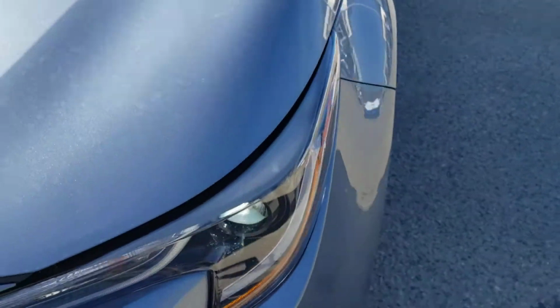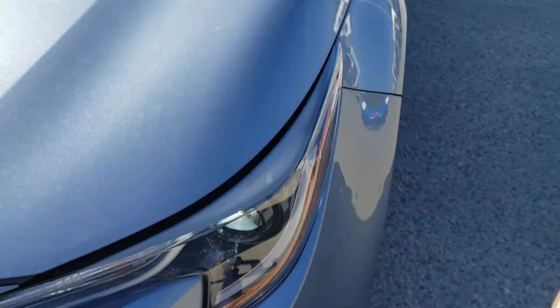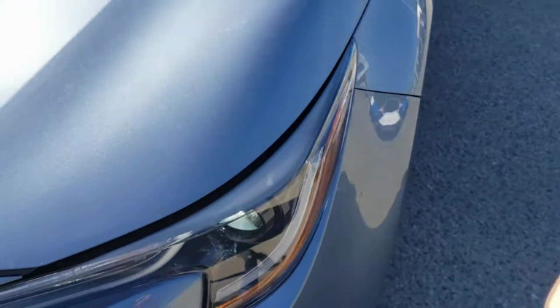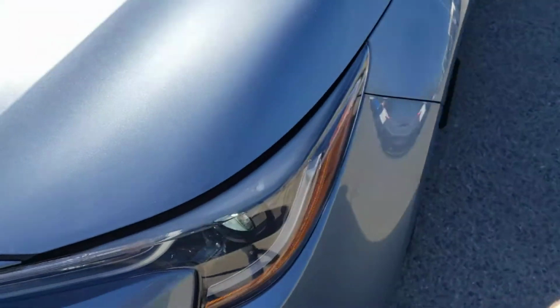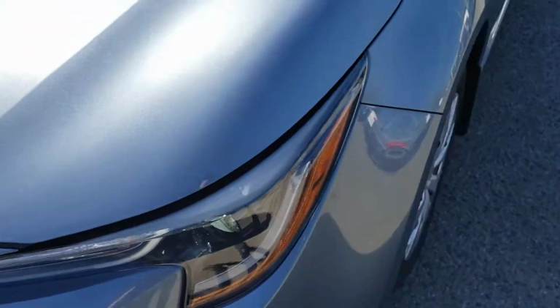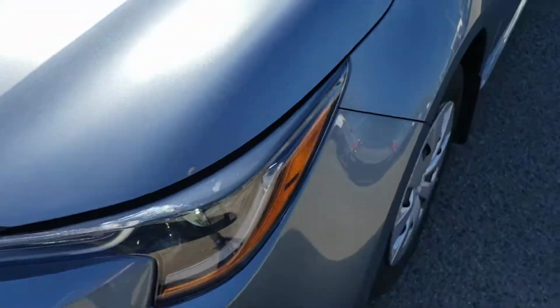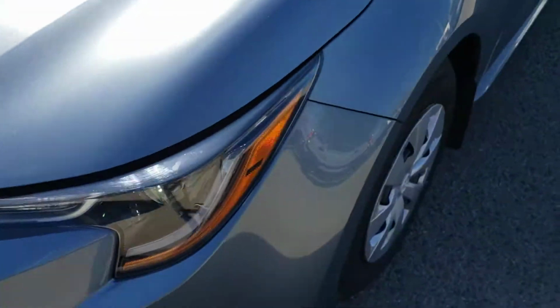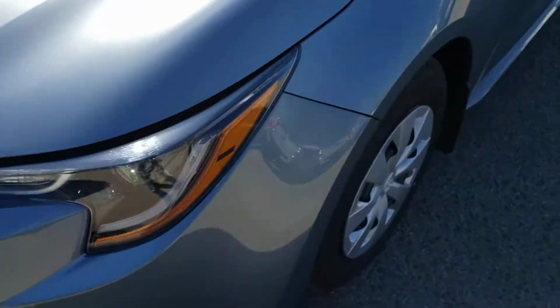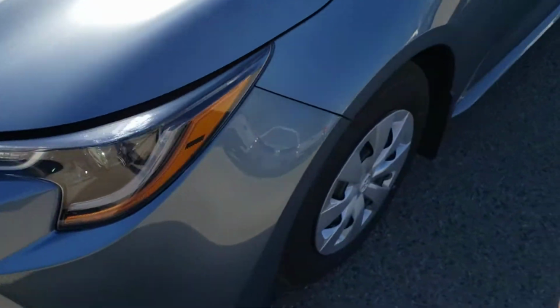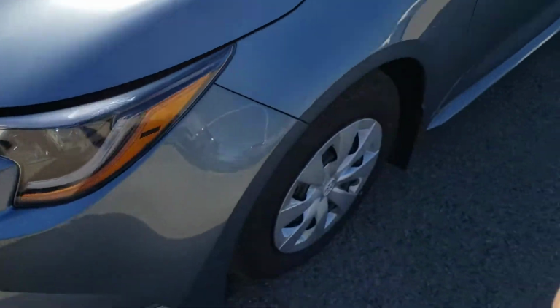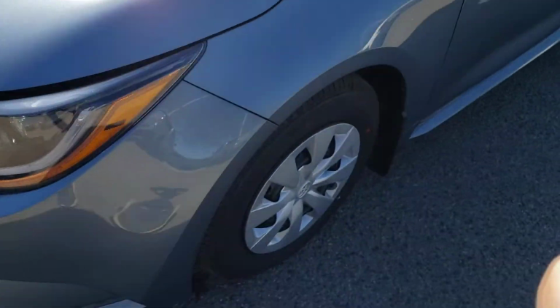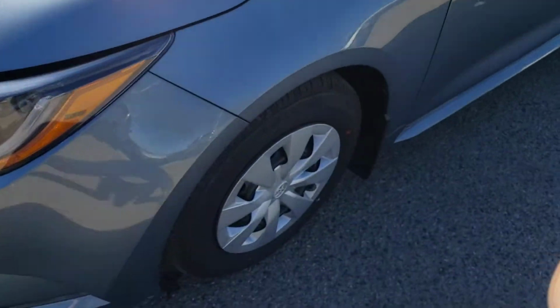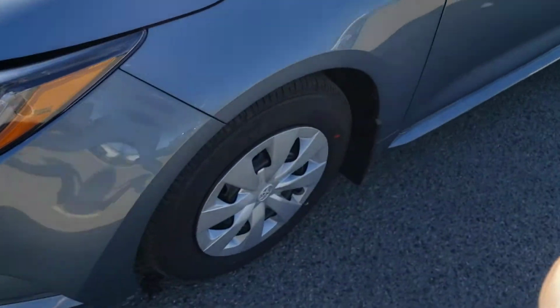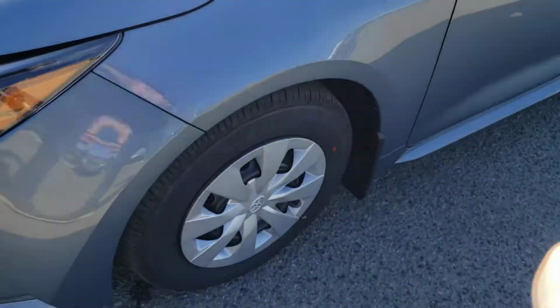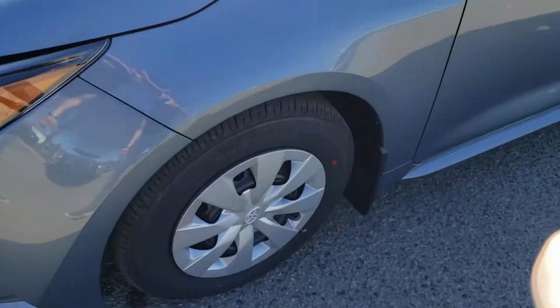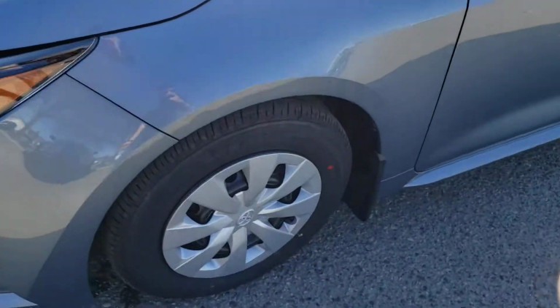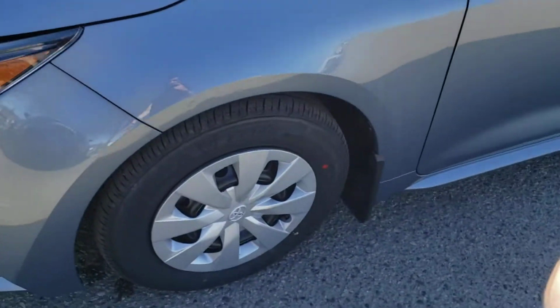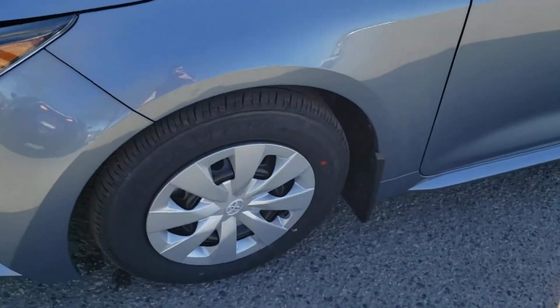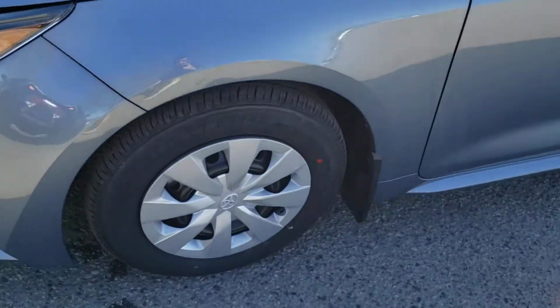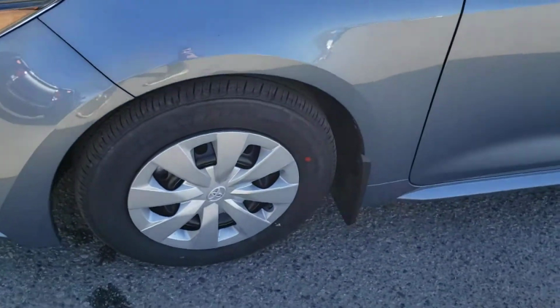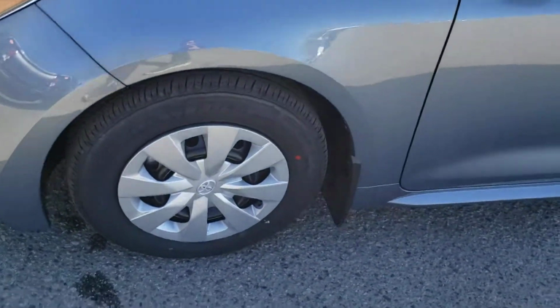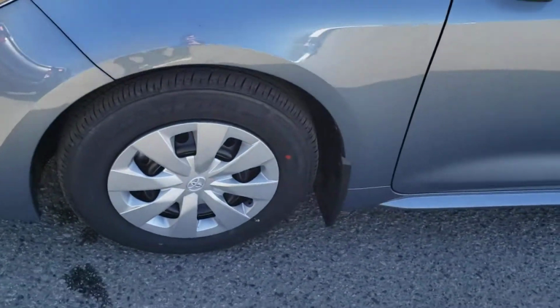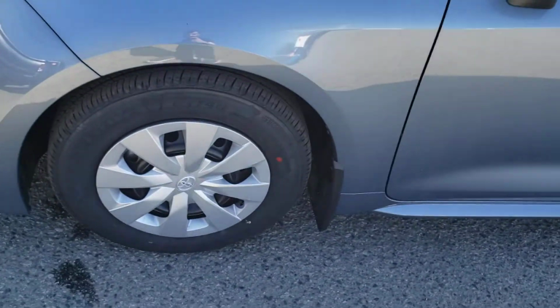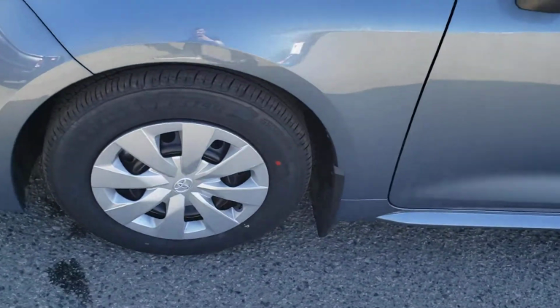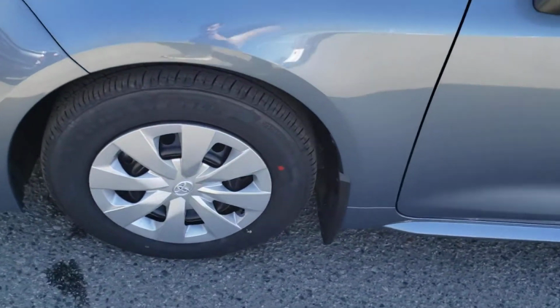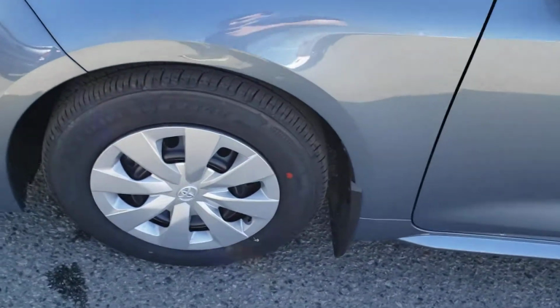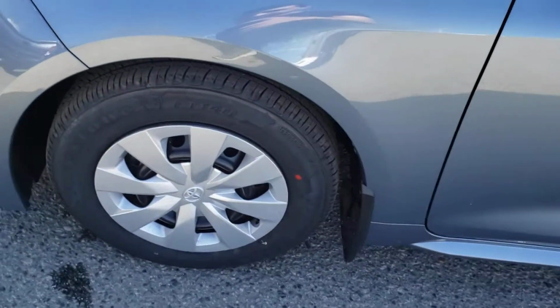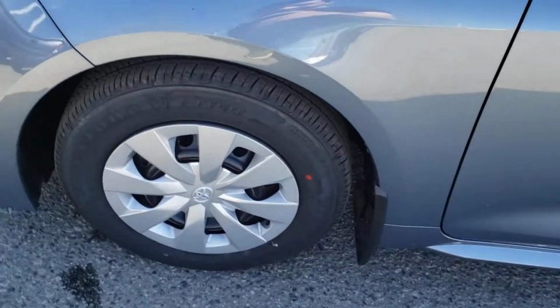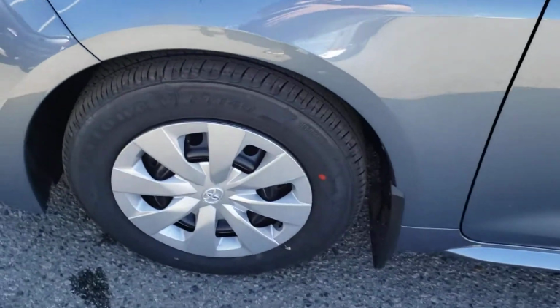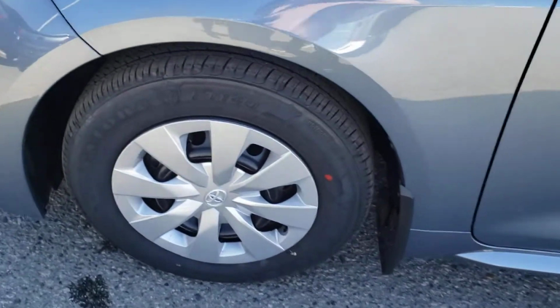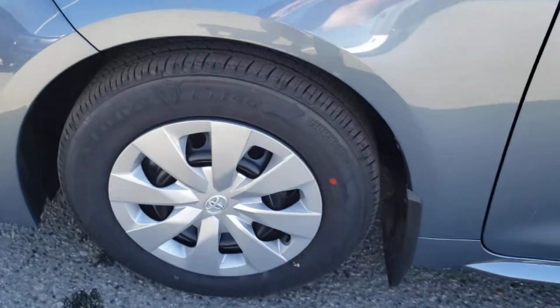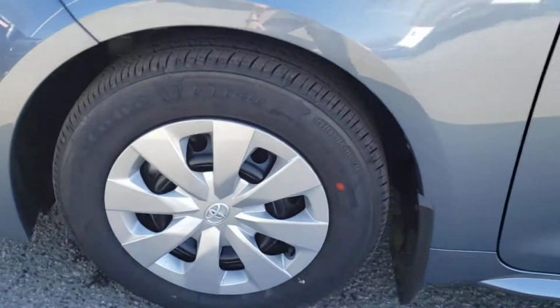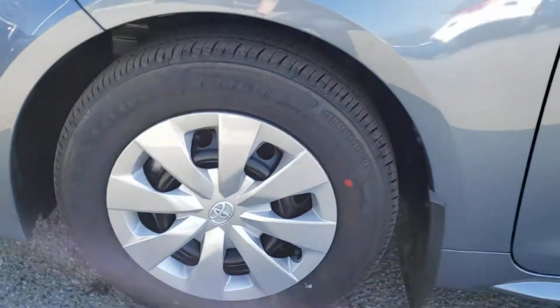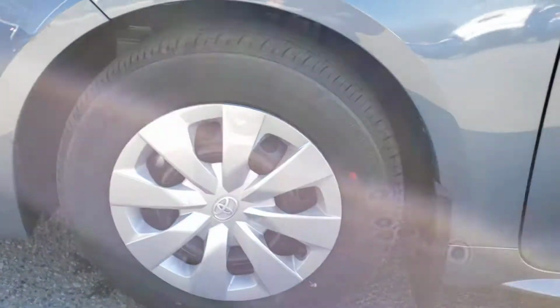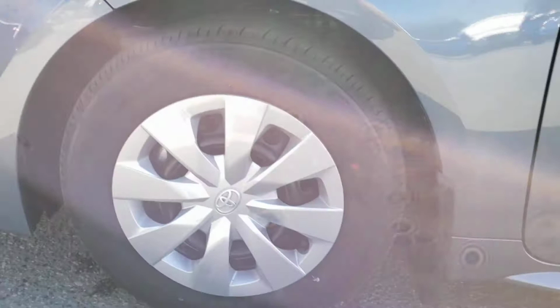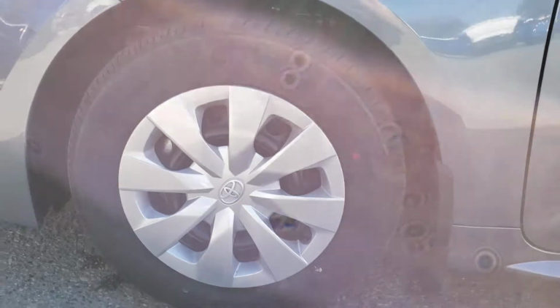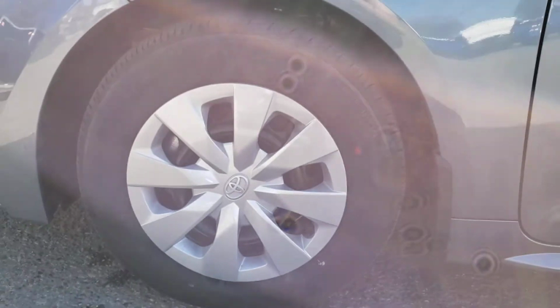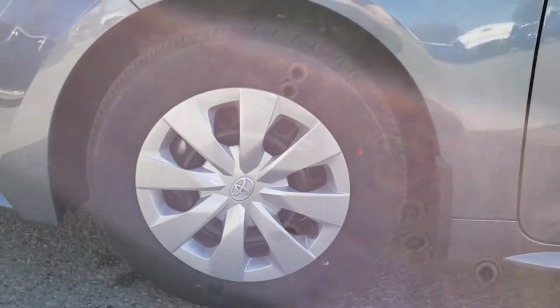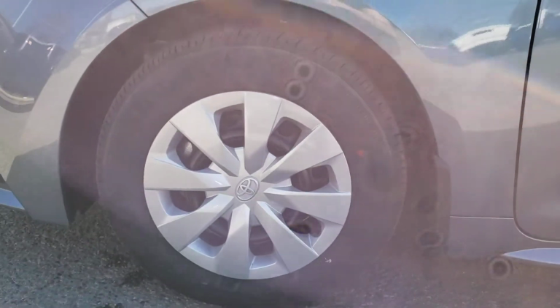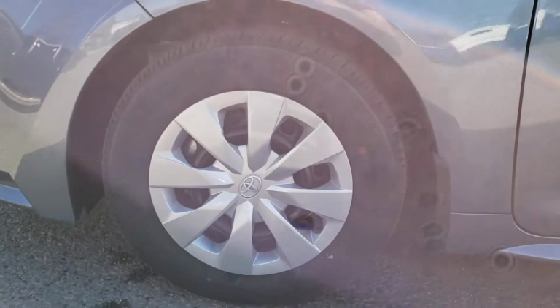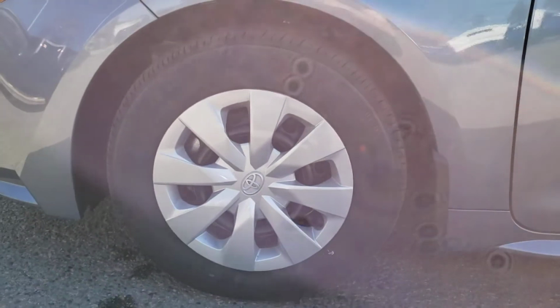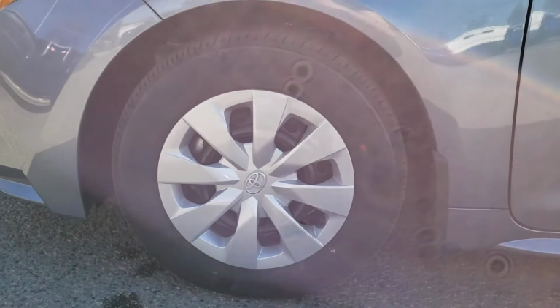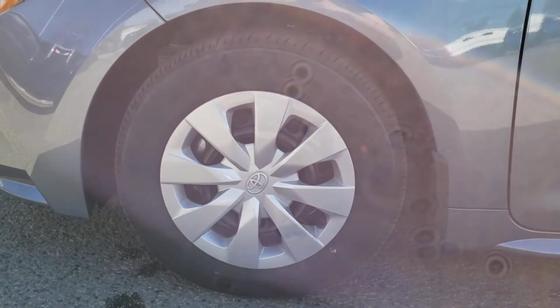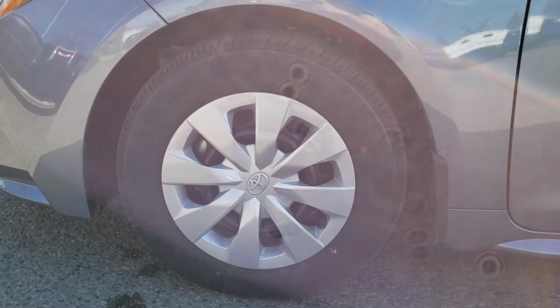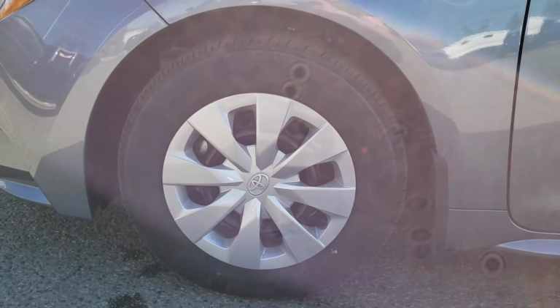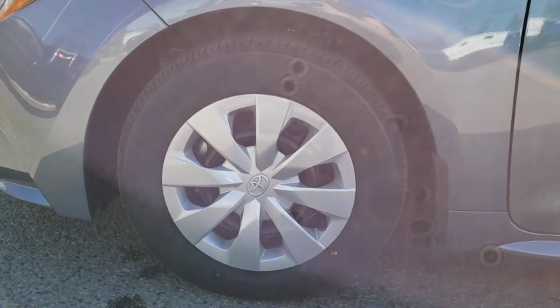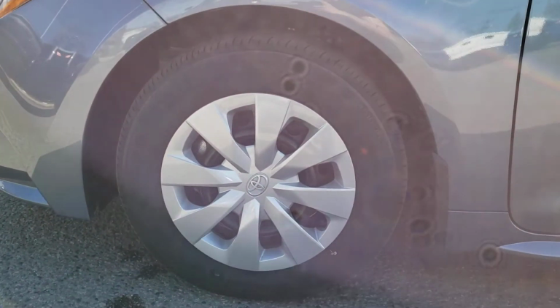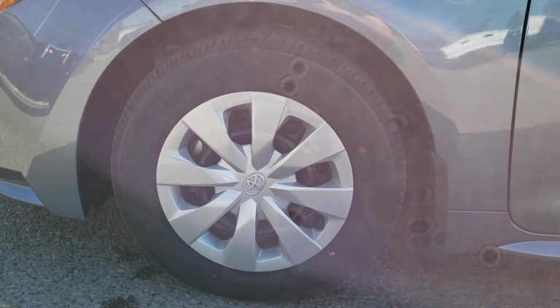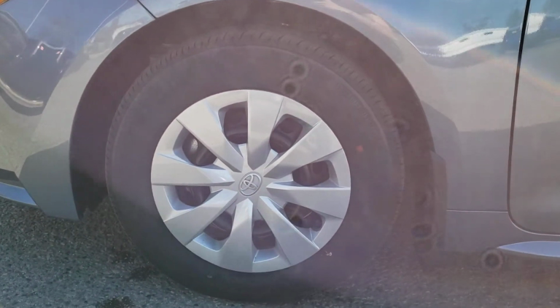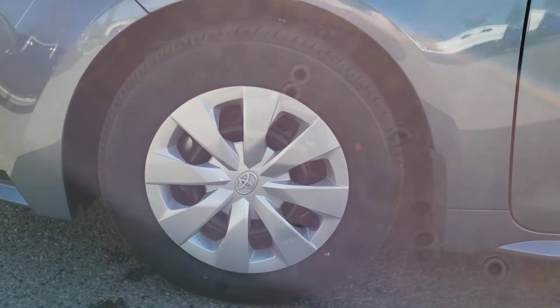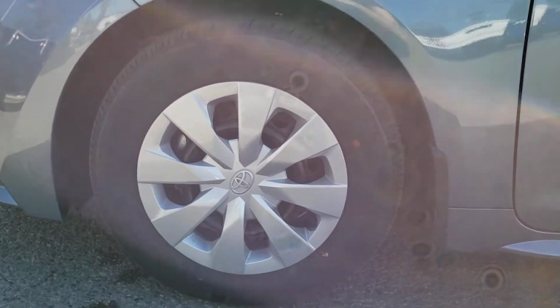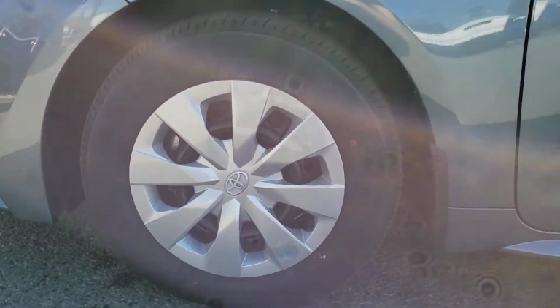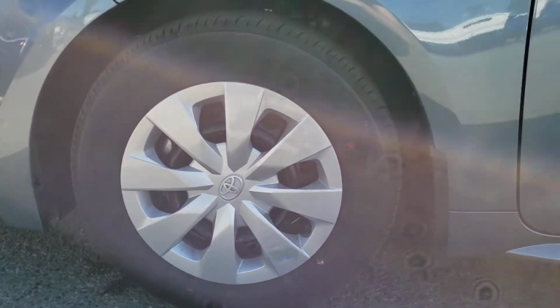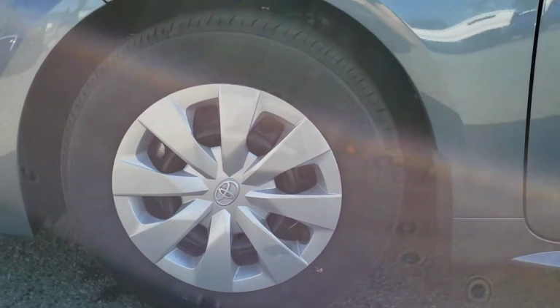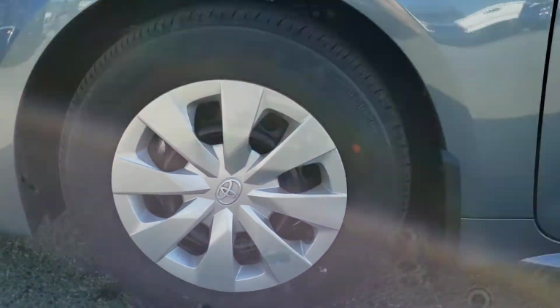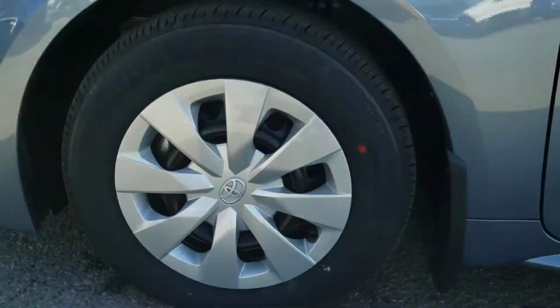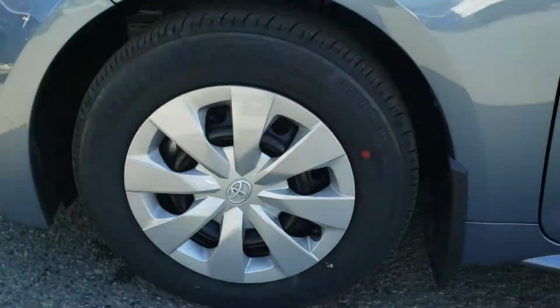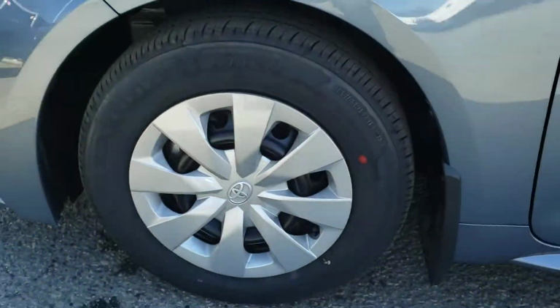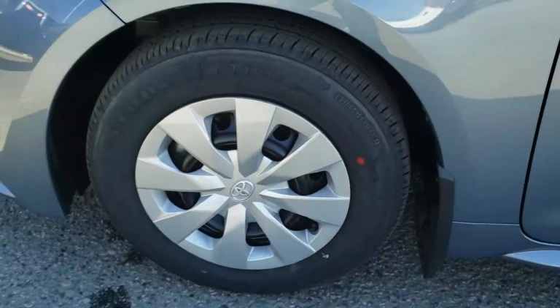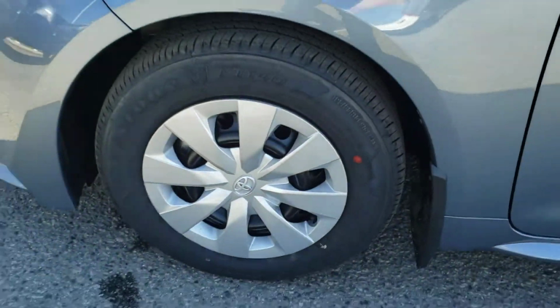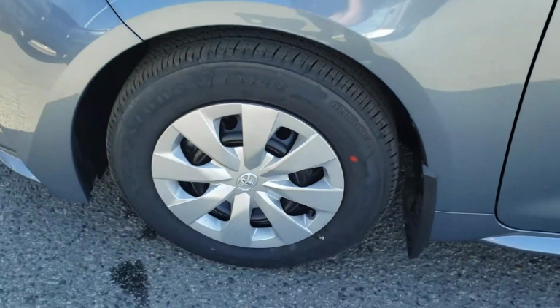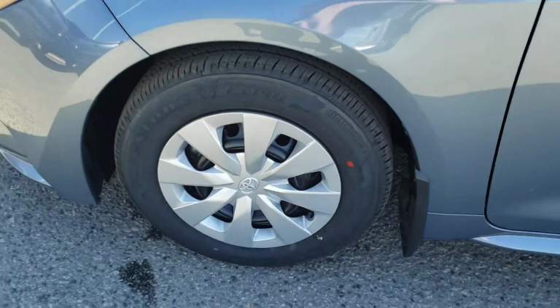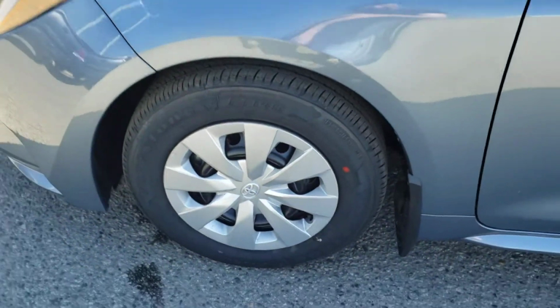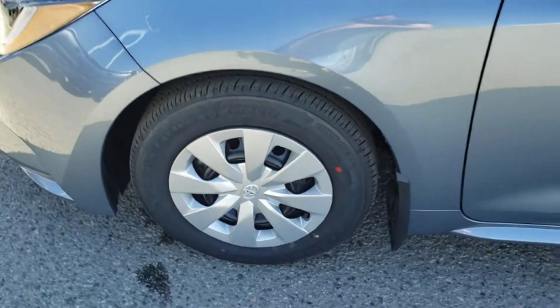As you come around to the side of the vehicle you've got the 15 inch steel rims that the vehicle currently rides on with the nice Toyota hubcaps, and those are wrapped in Firestone tires.